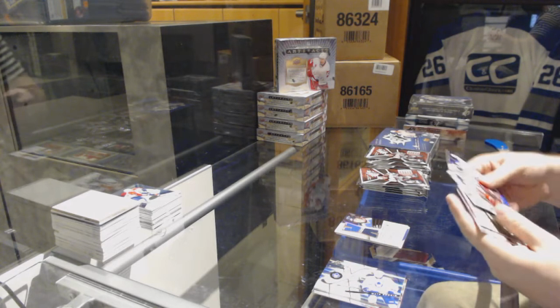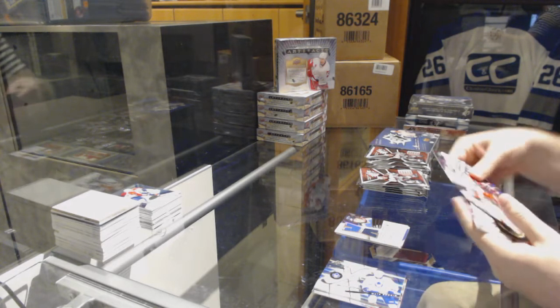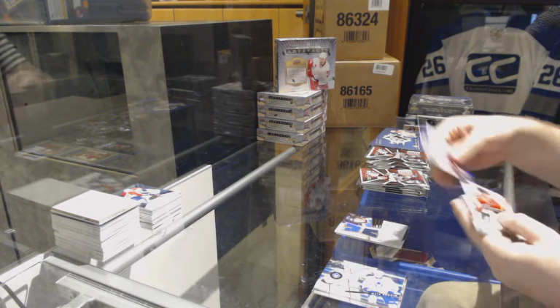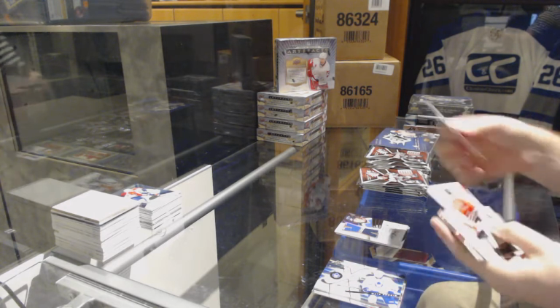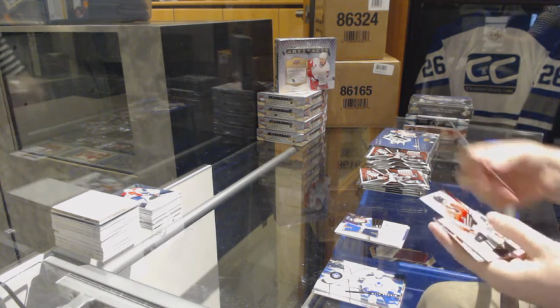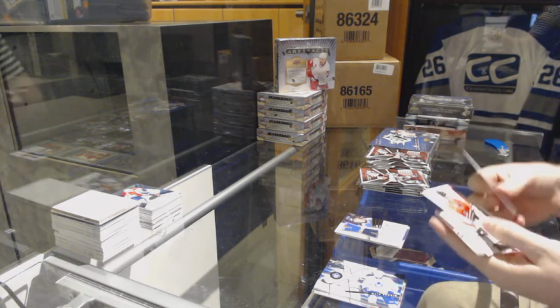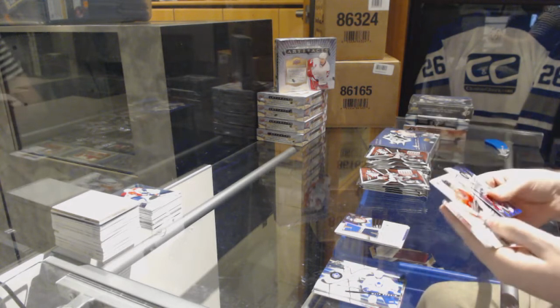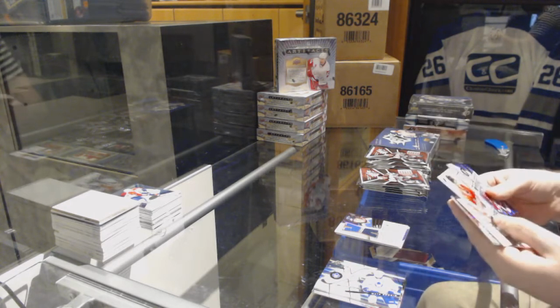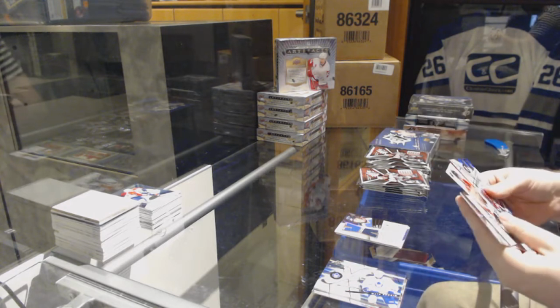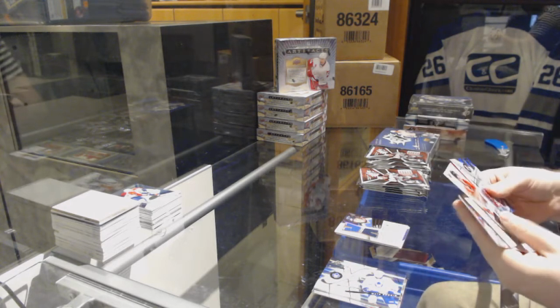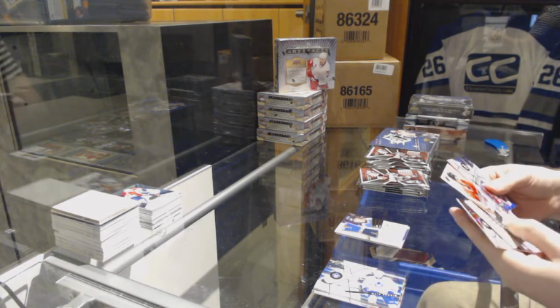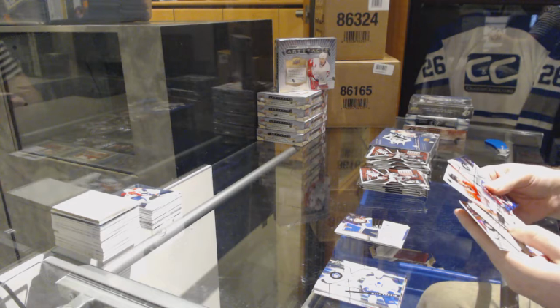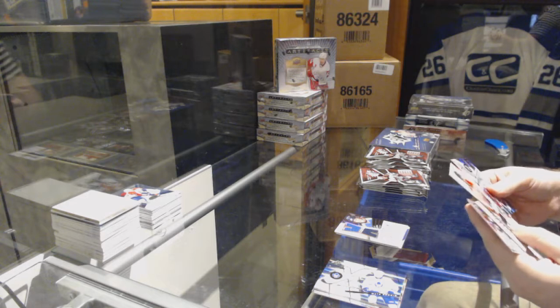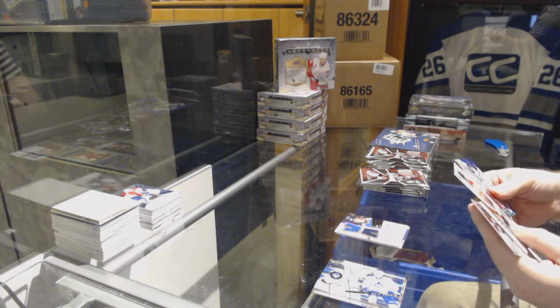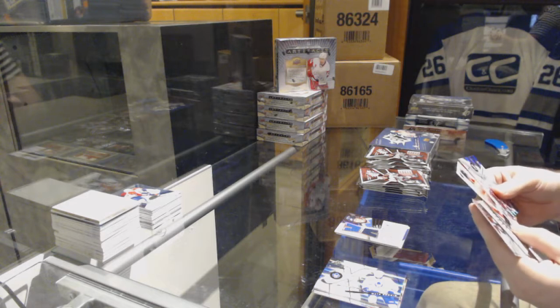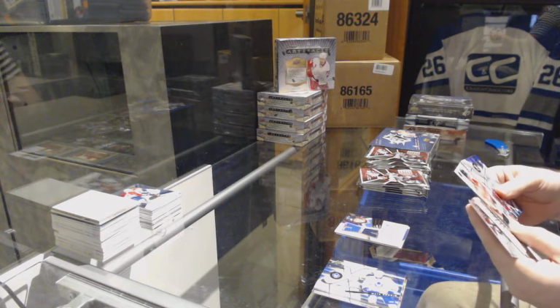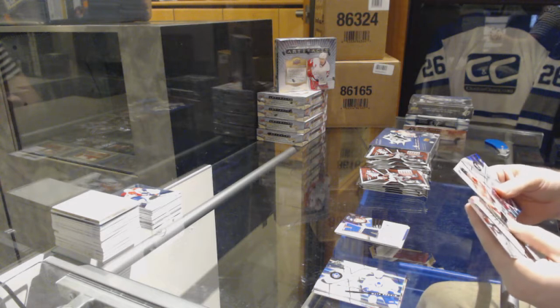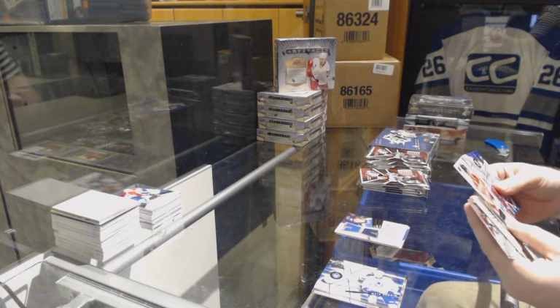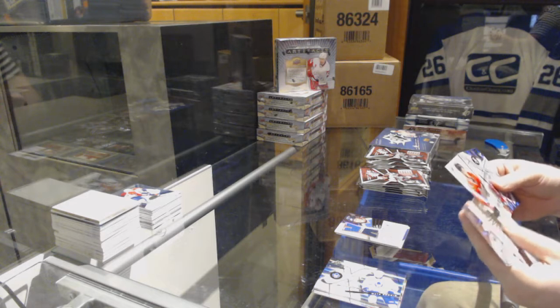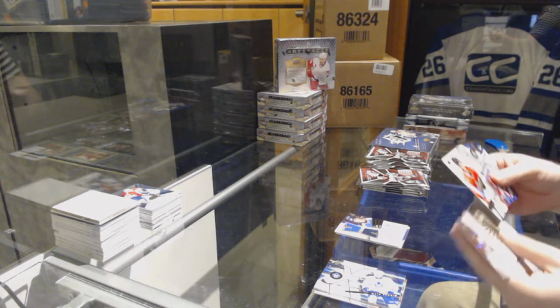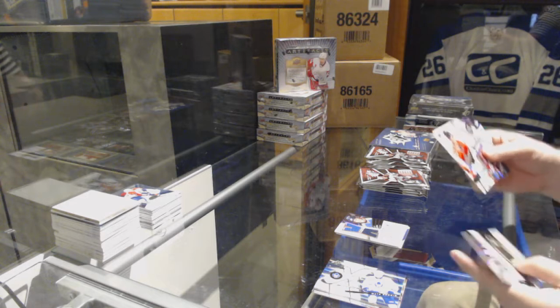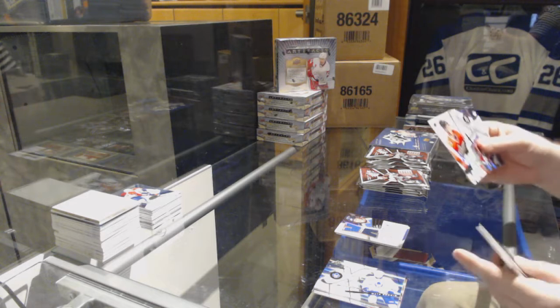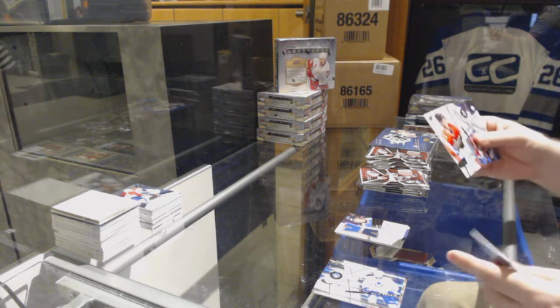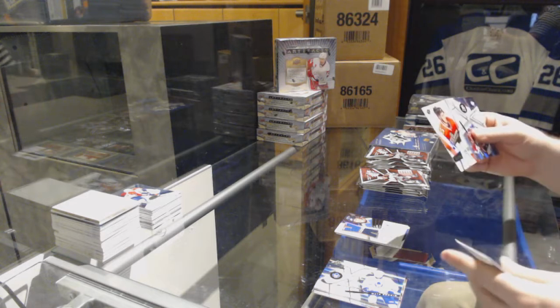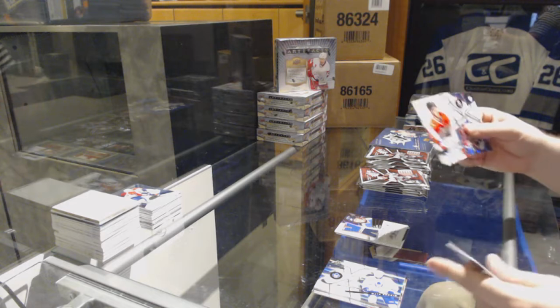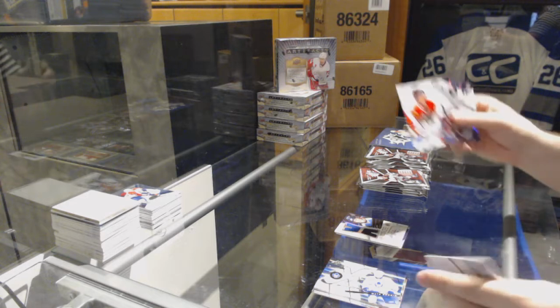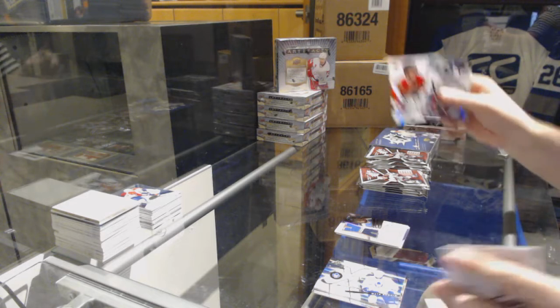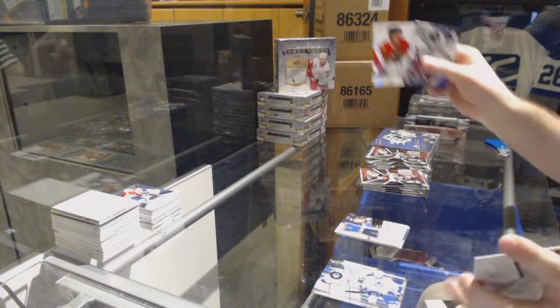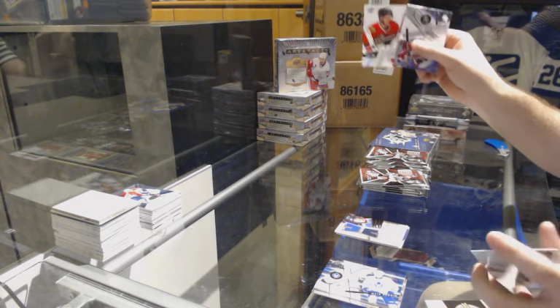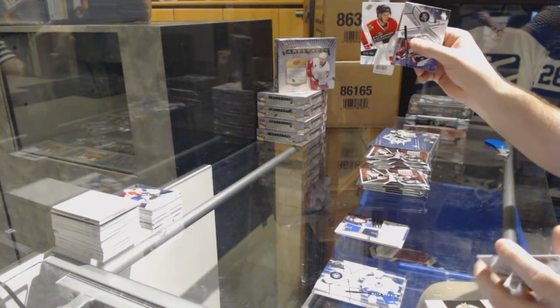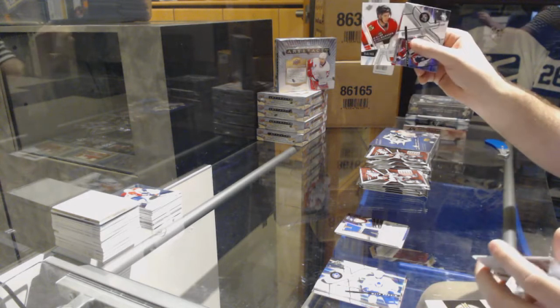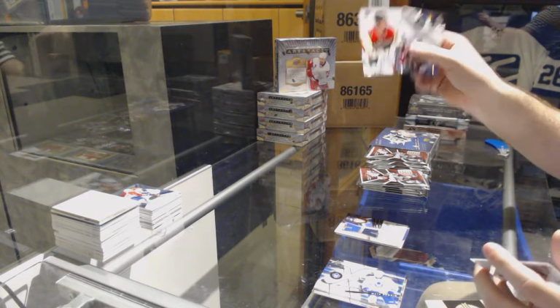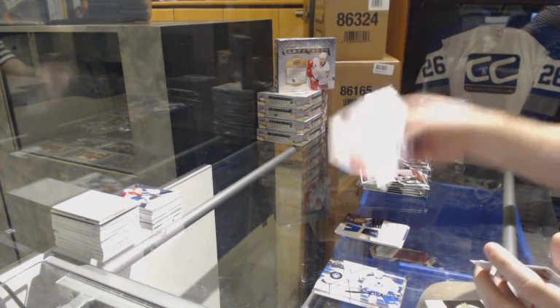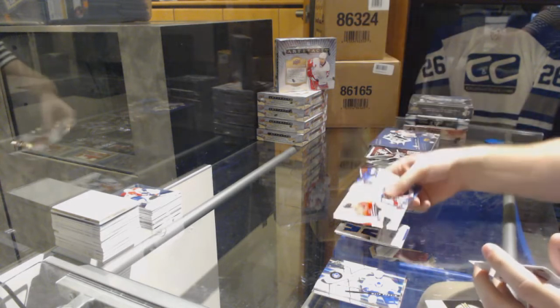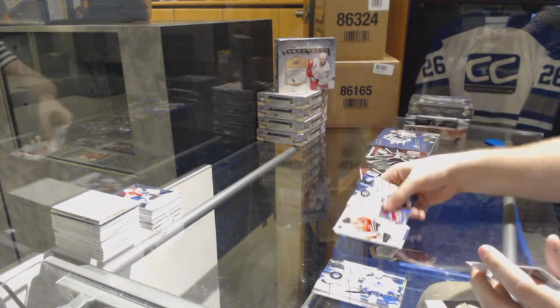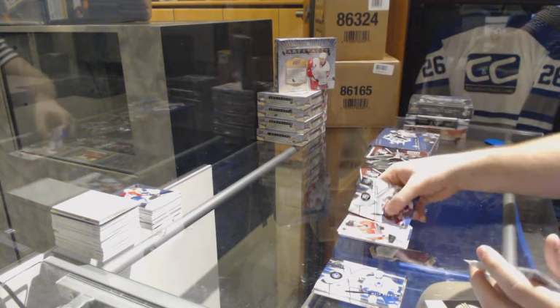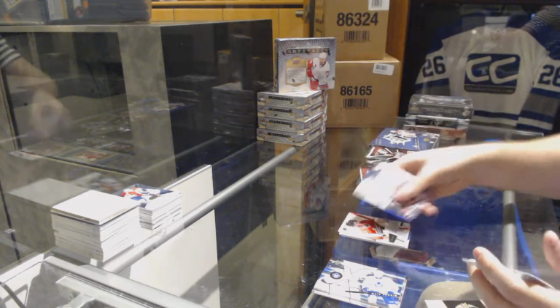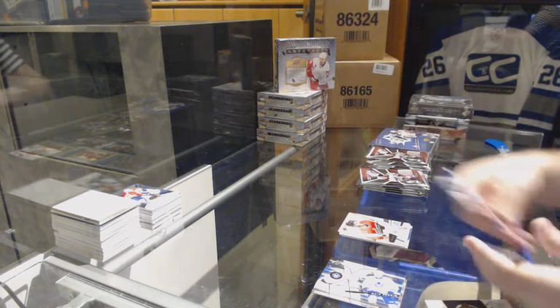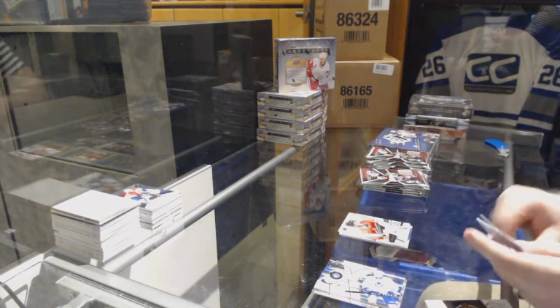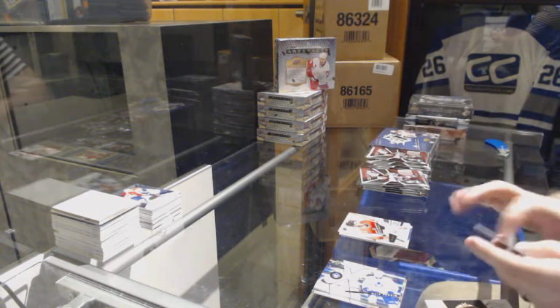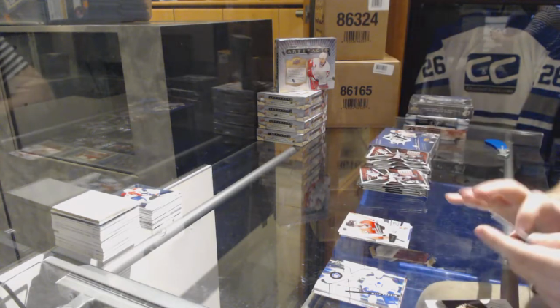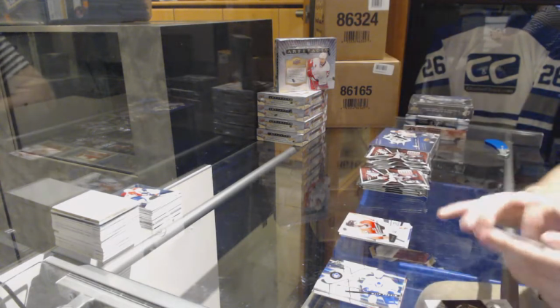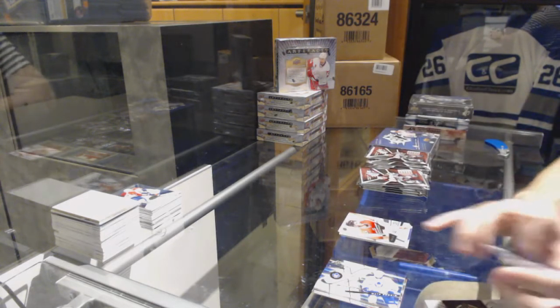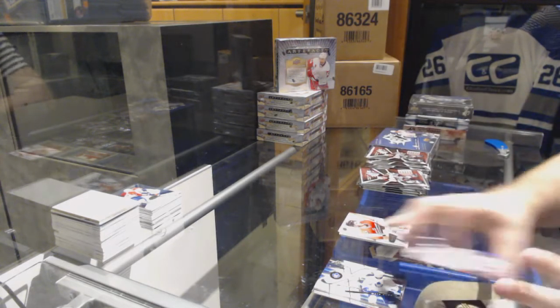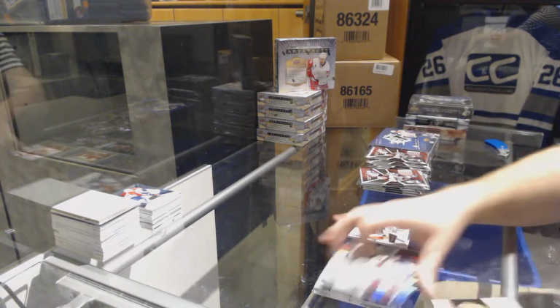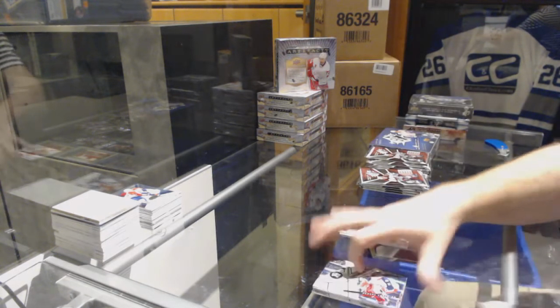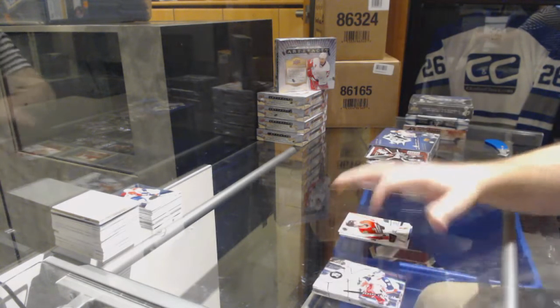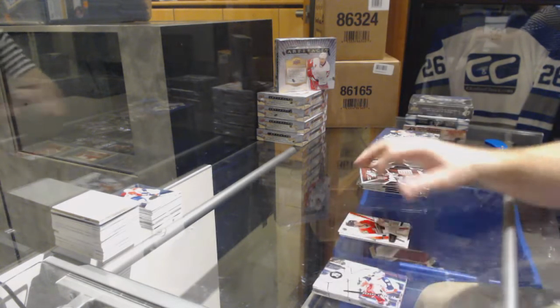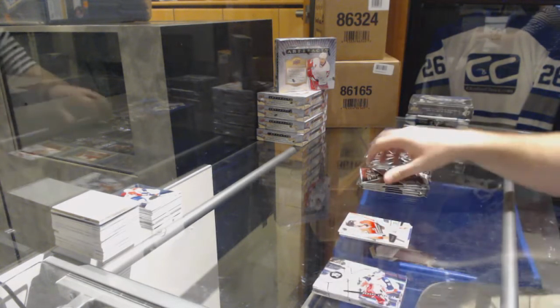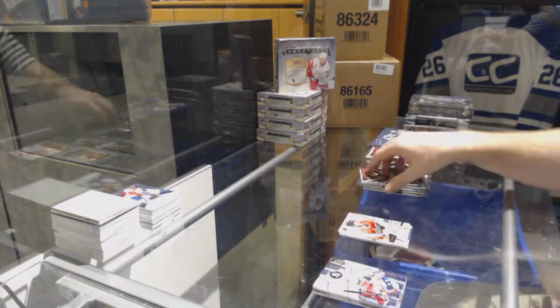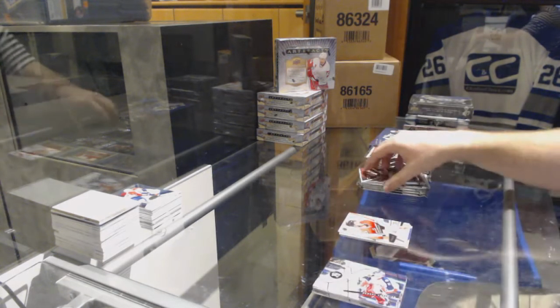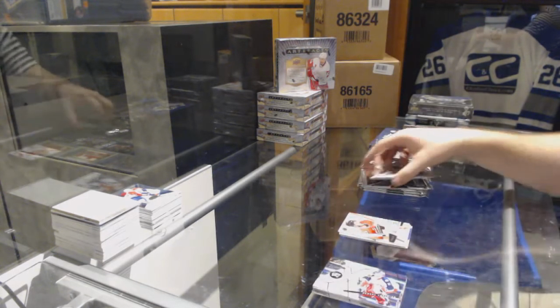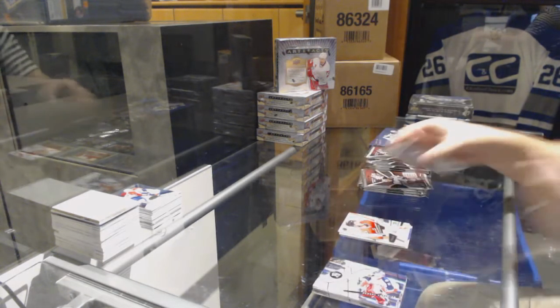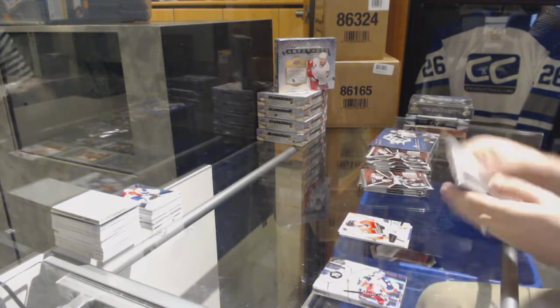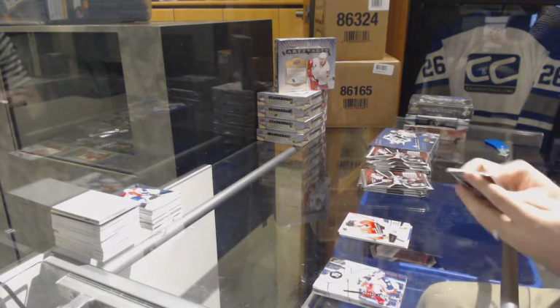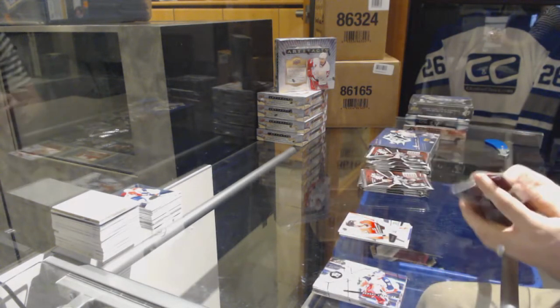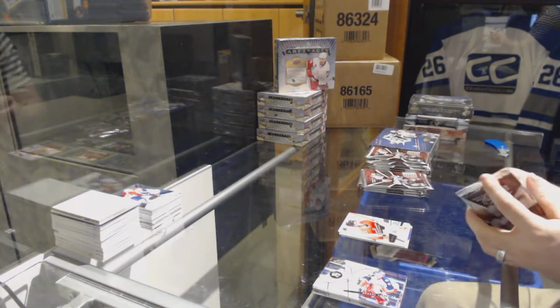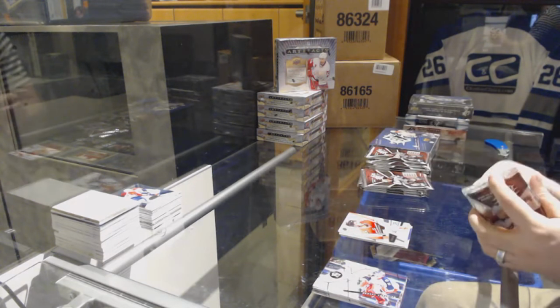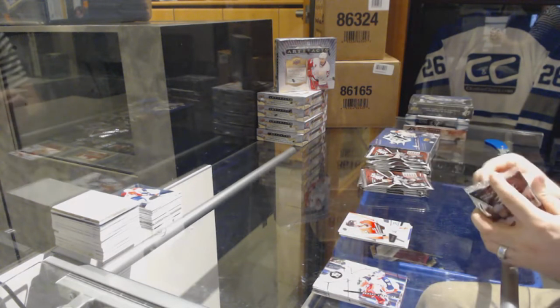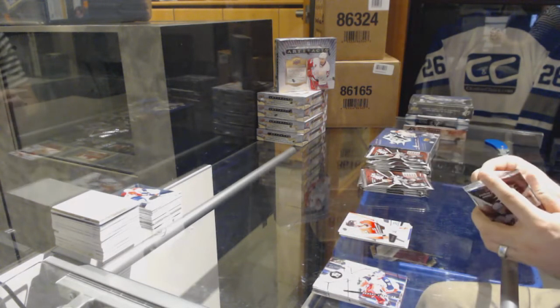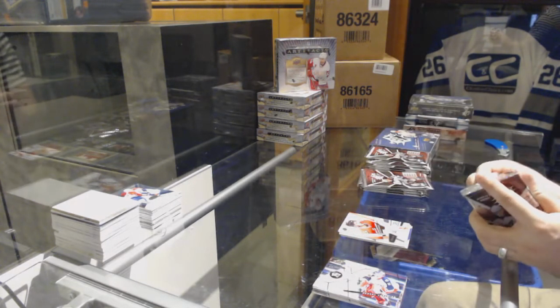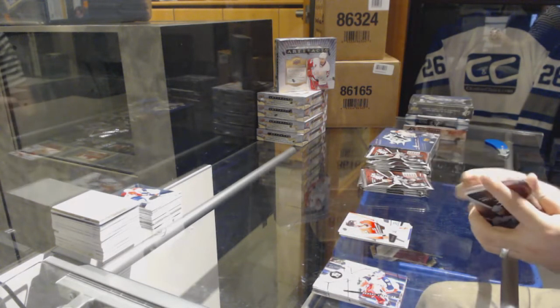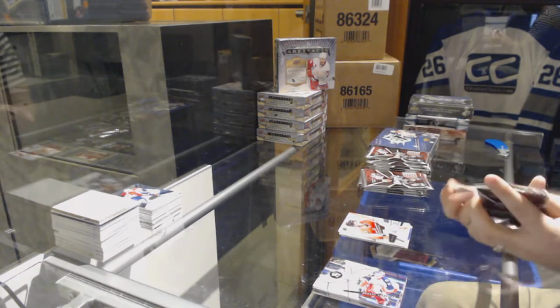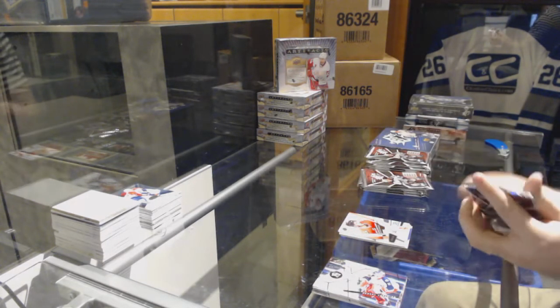We've got an SBX Rookies of Nicholas Charleston, numbered 2/499, for the Chicago Blackhawks.